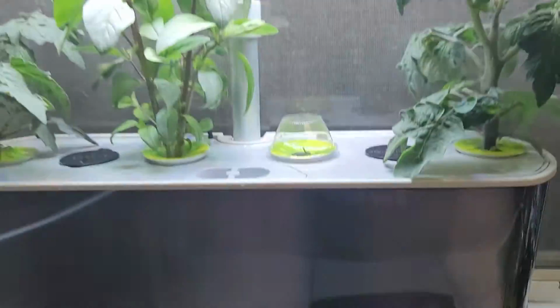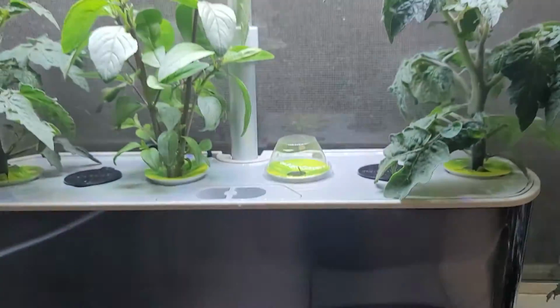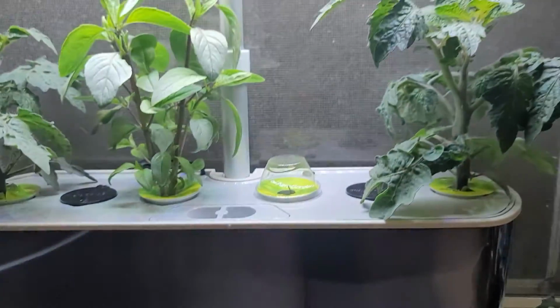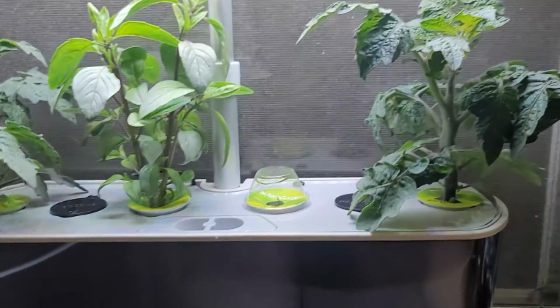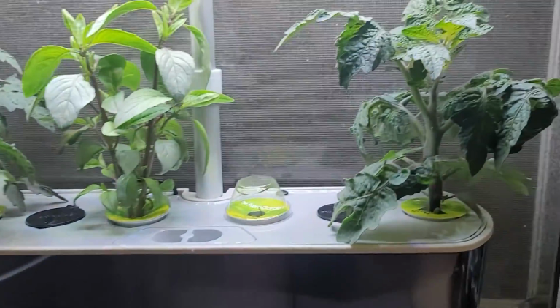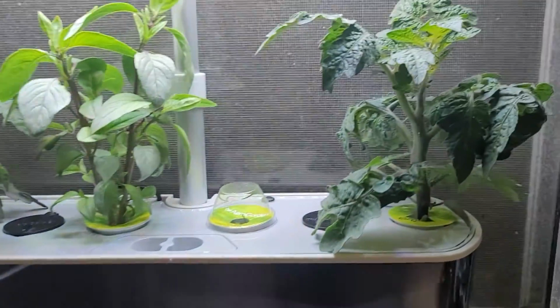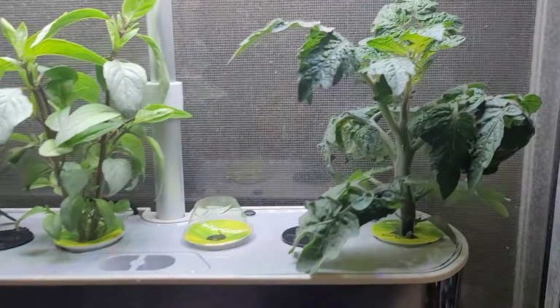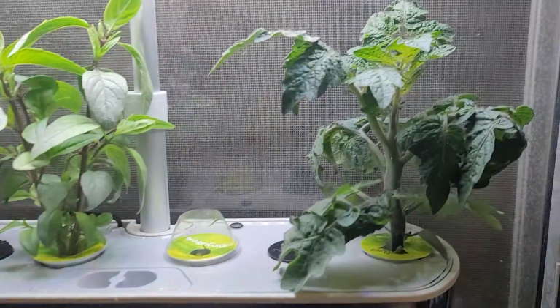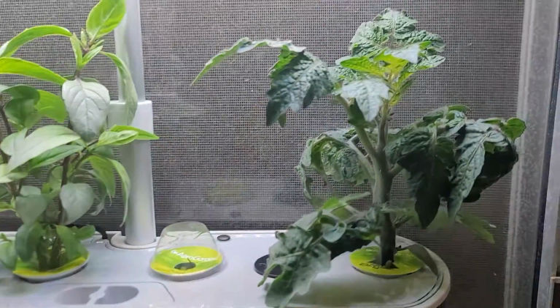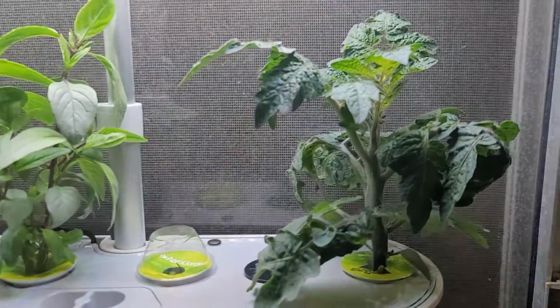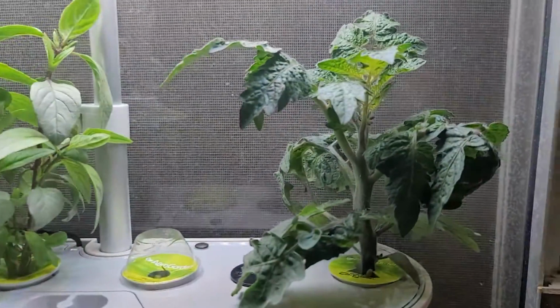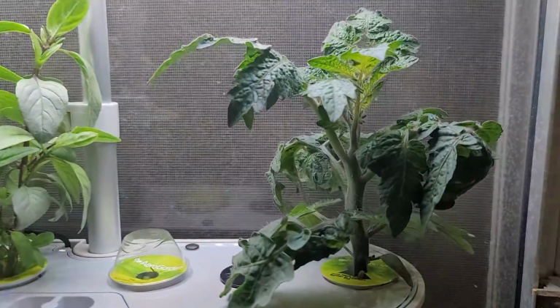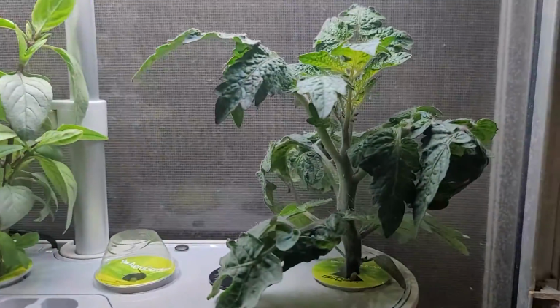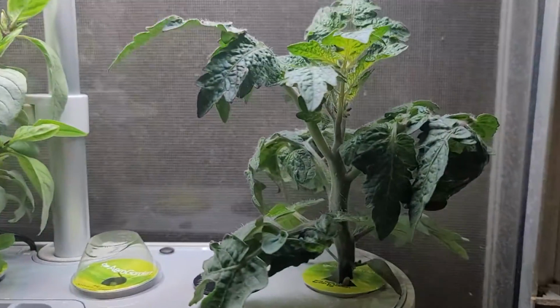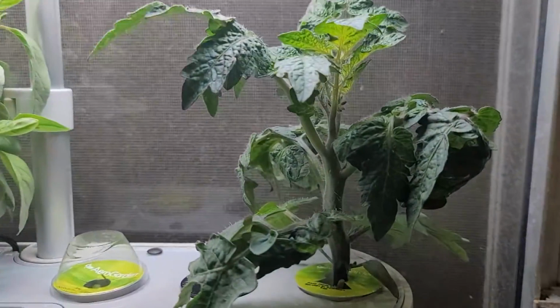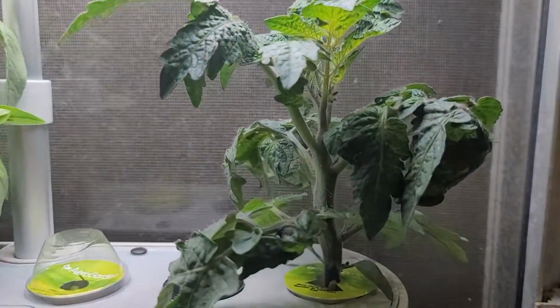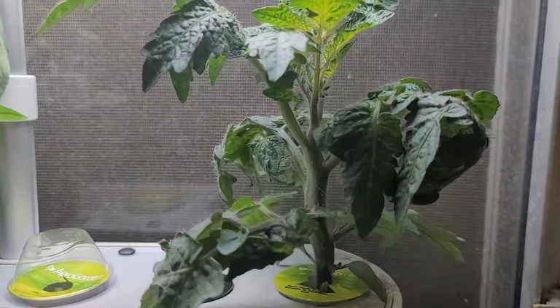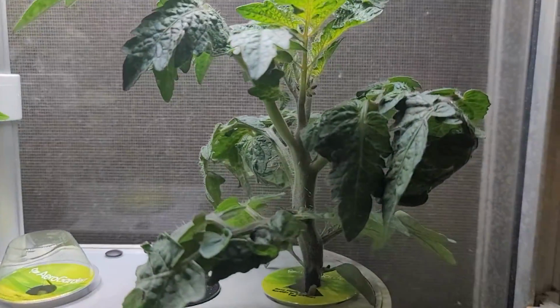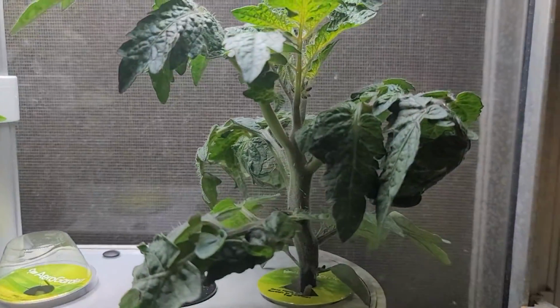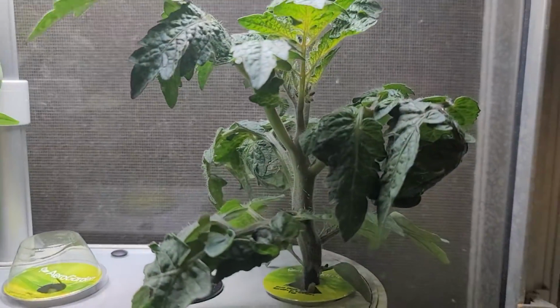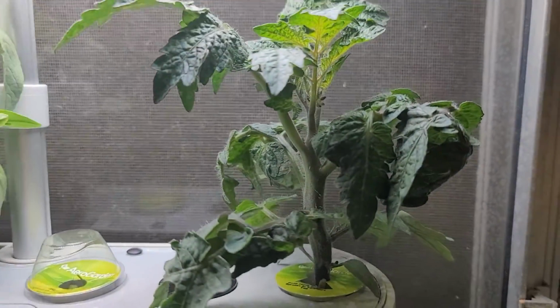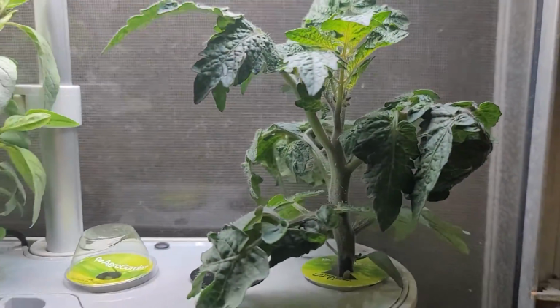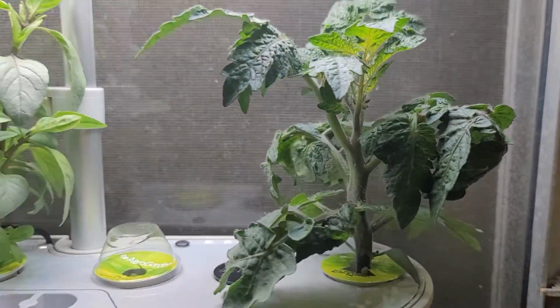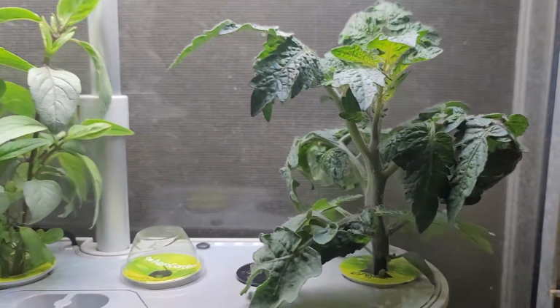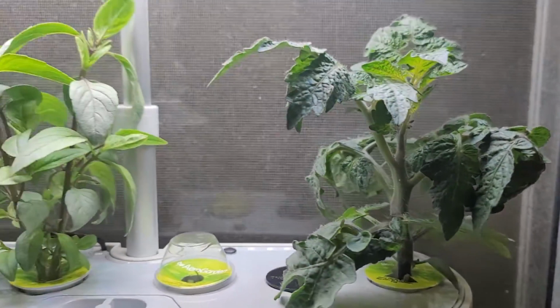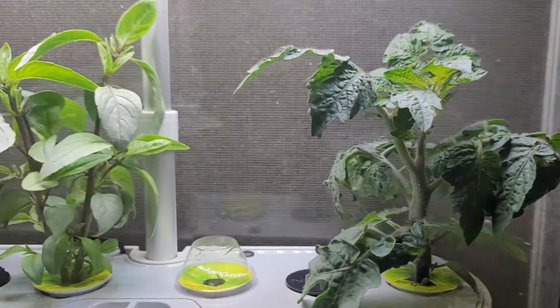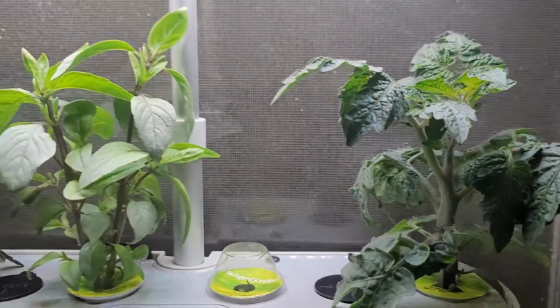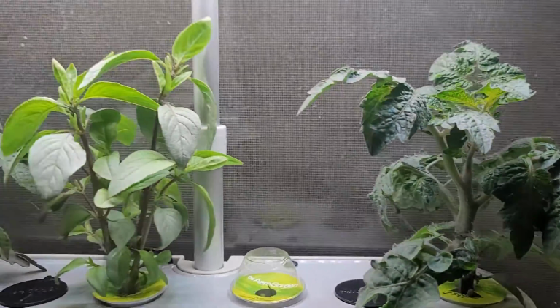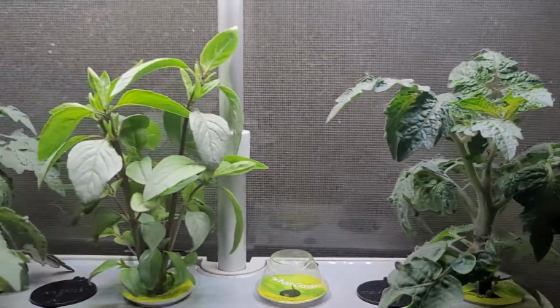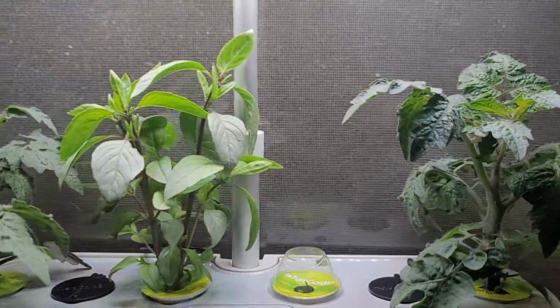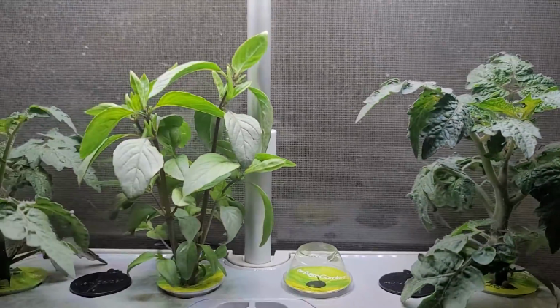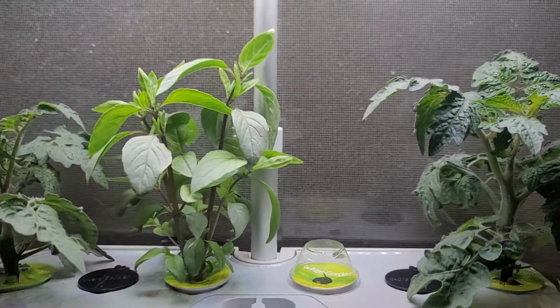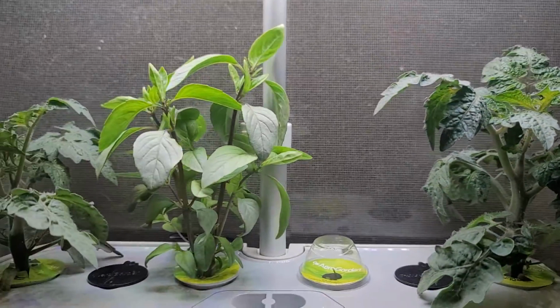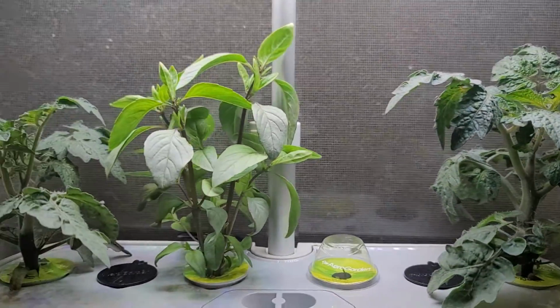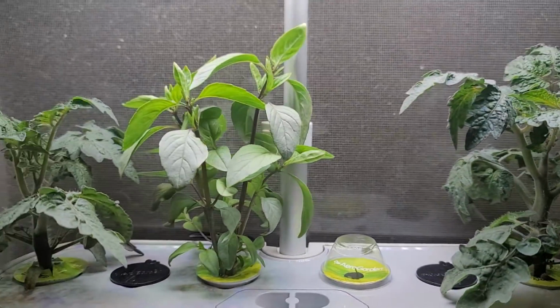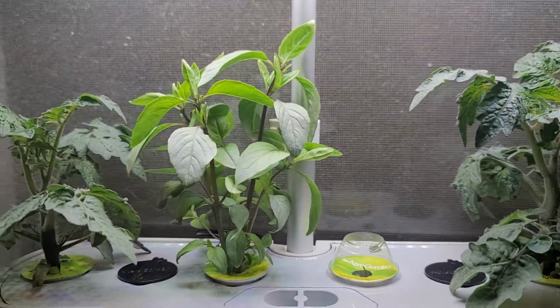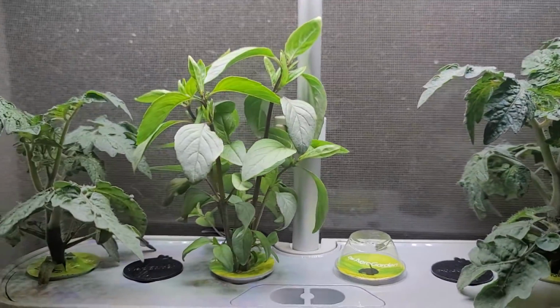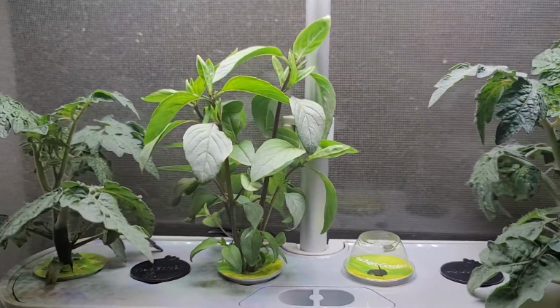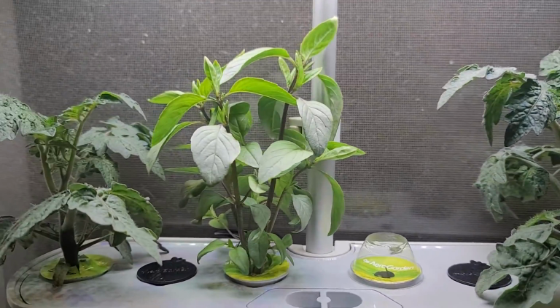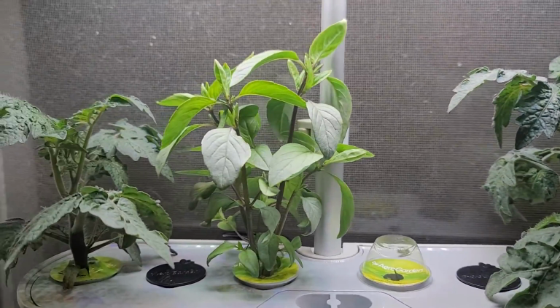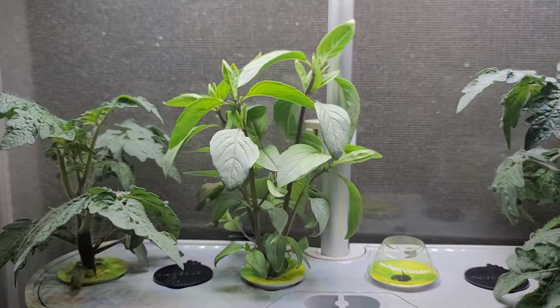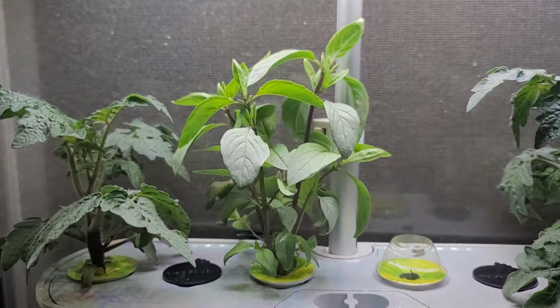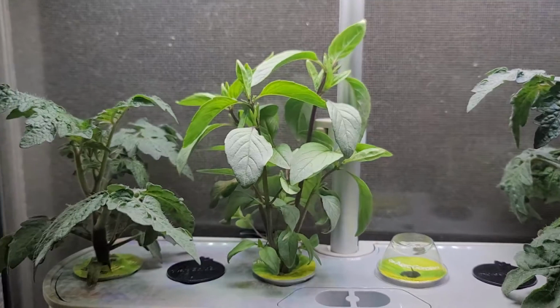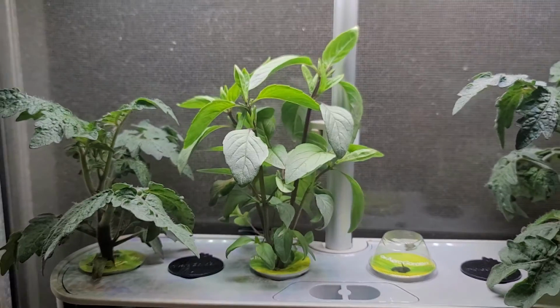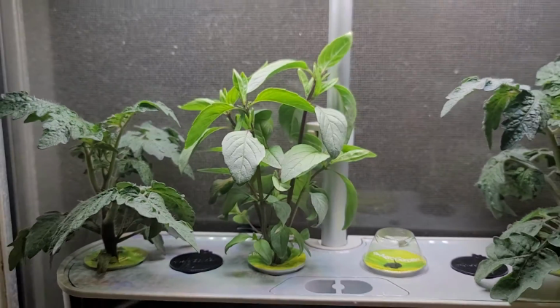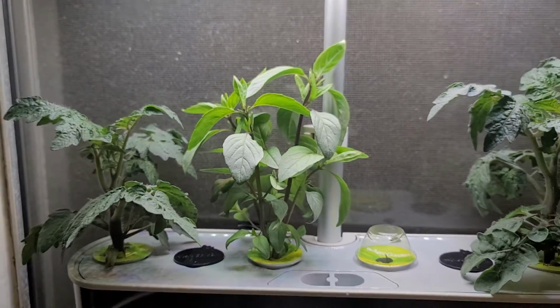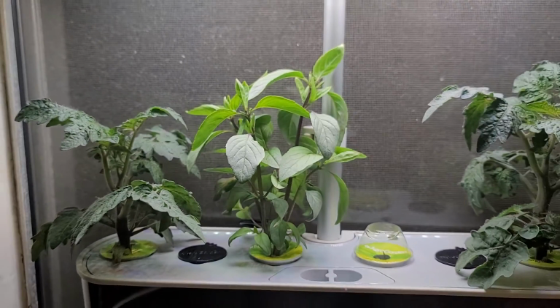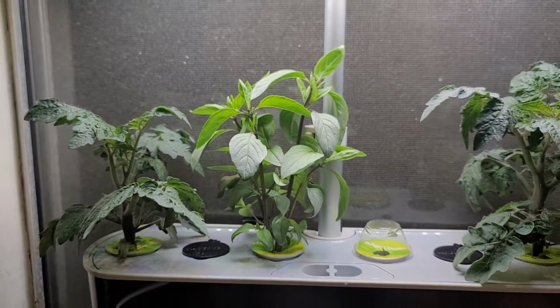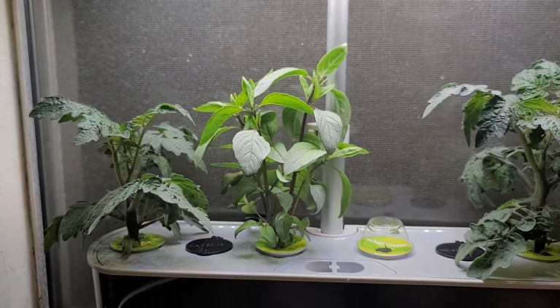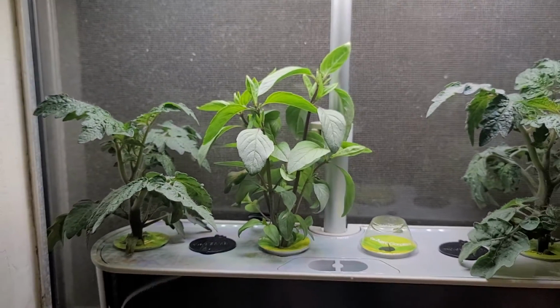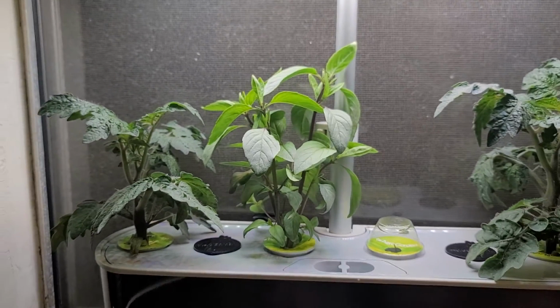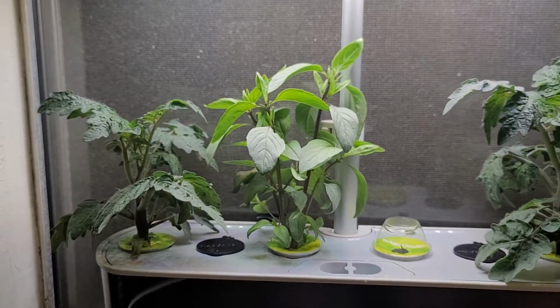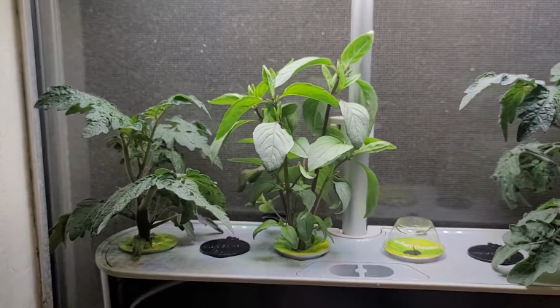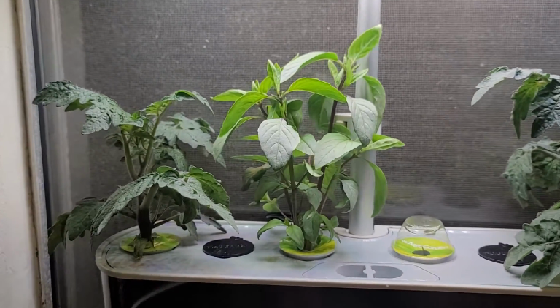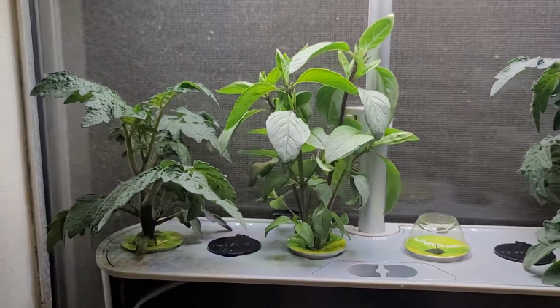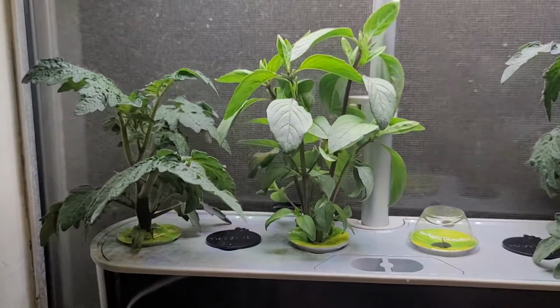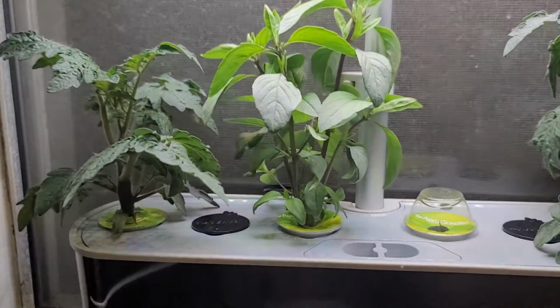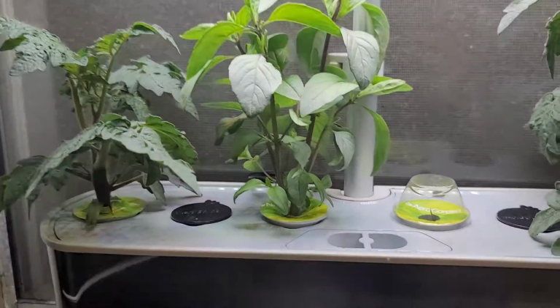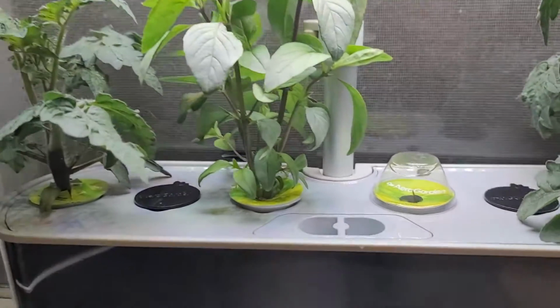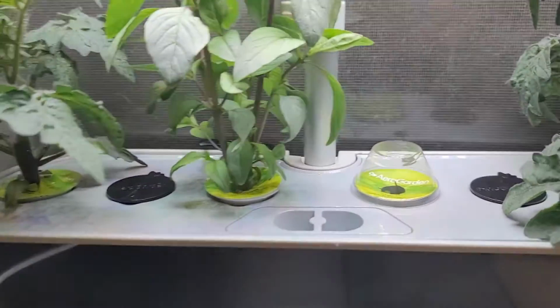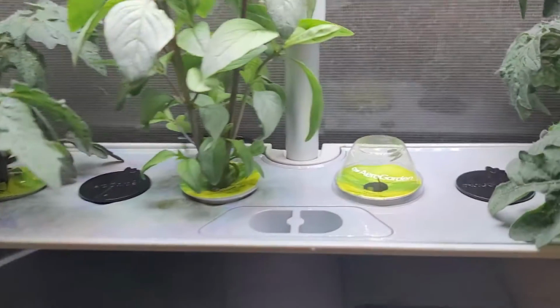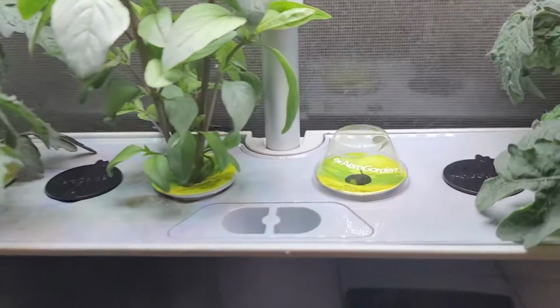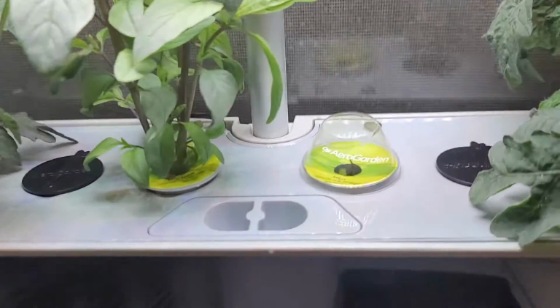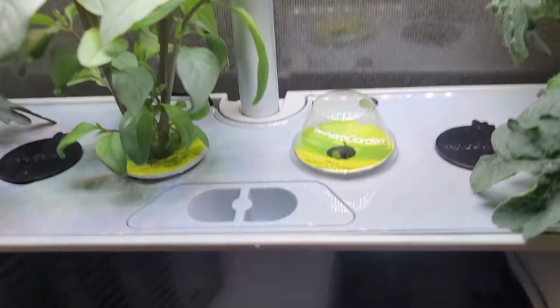Here you can see the tomato stalk, still really big. Basil, really tall — same thing.